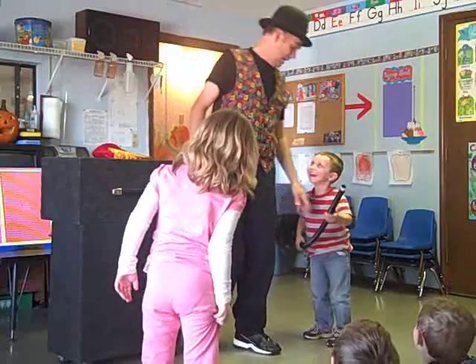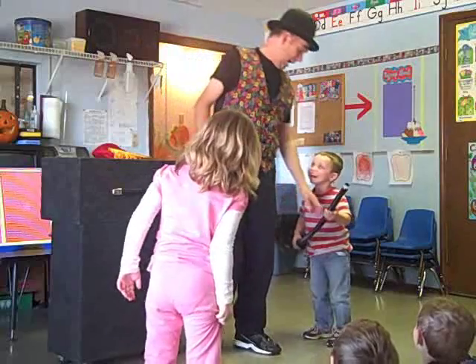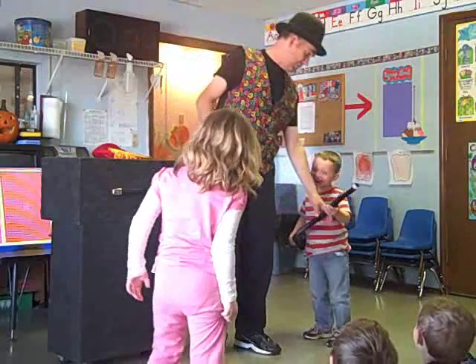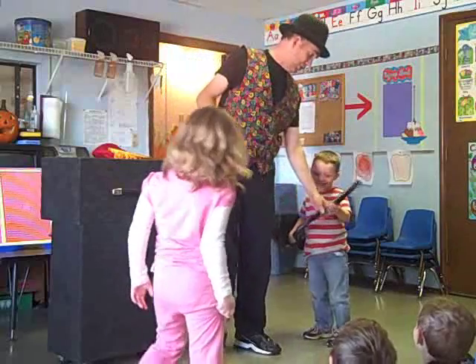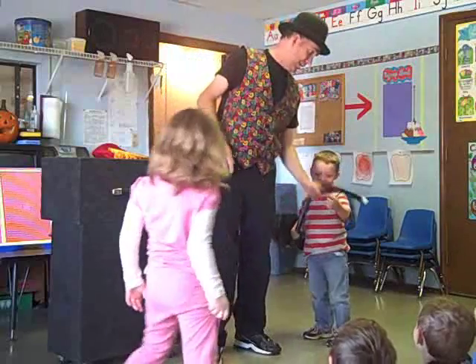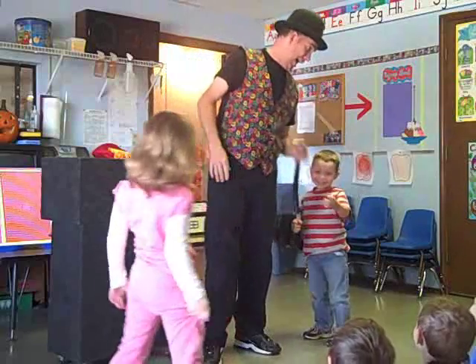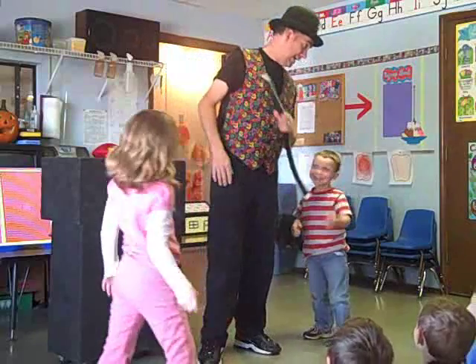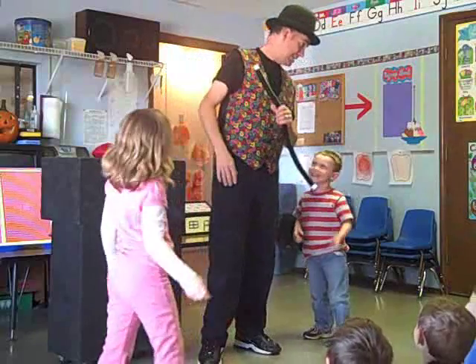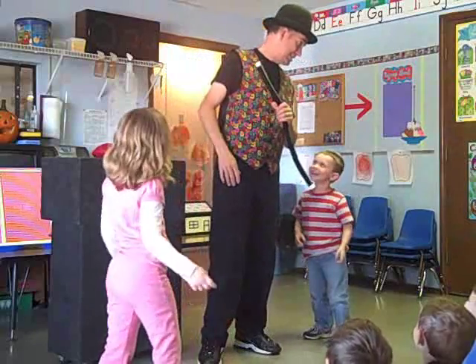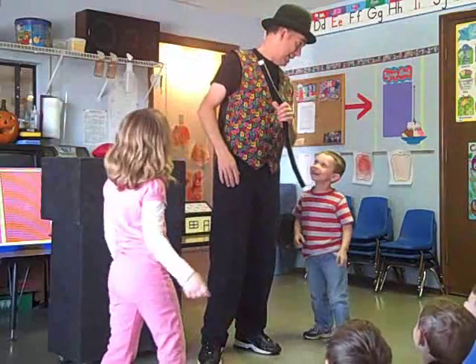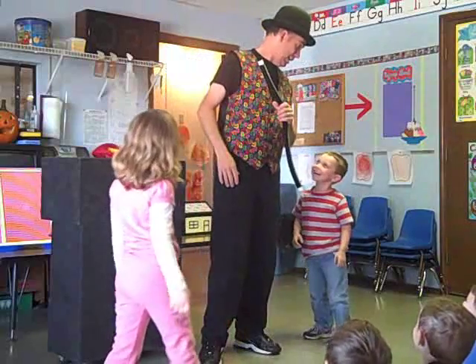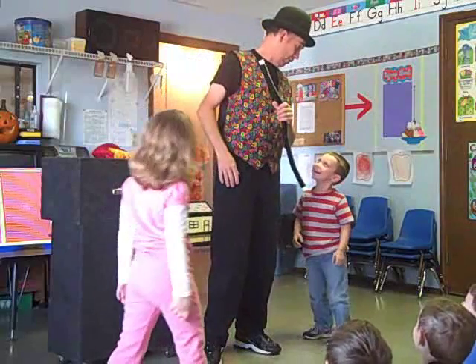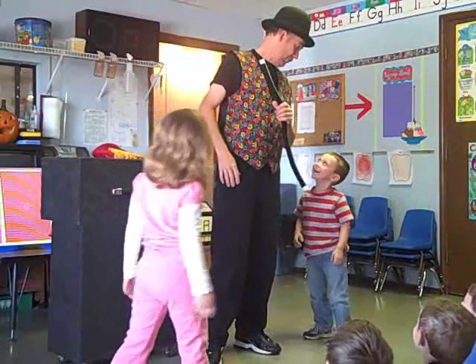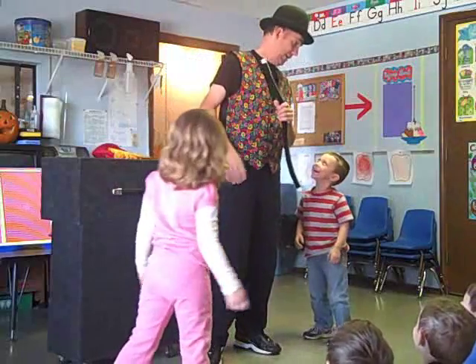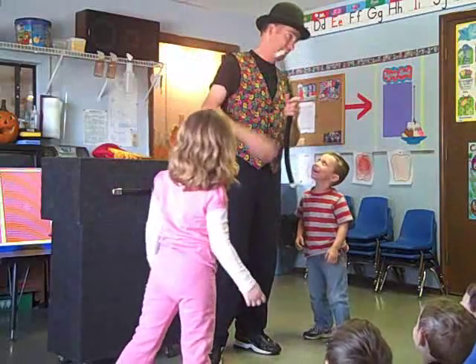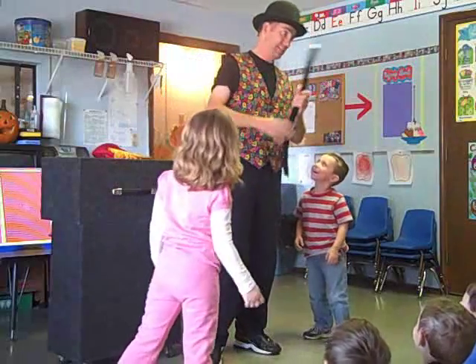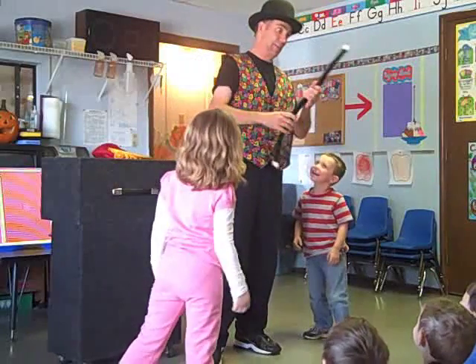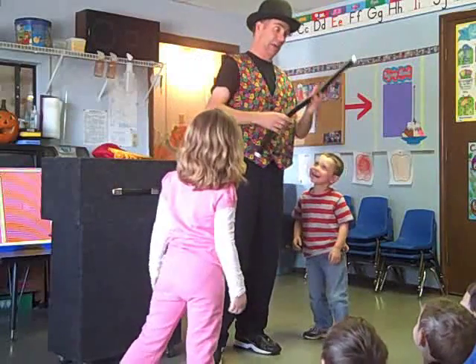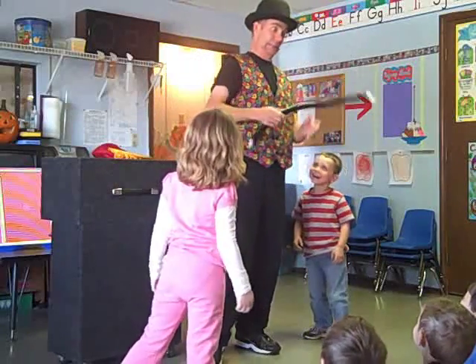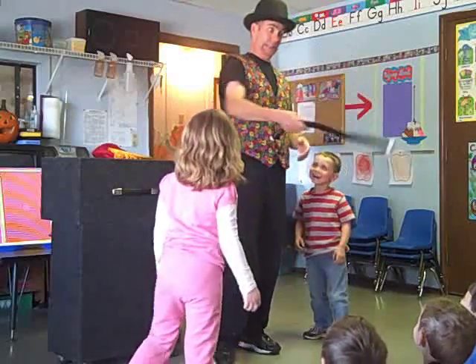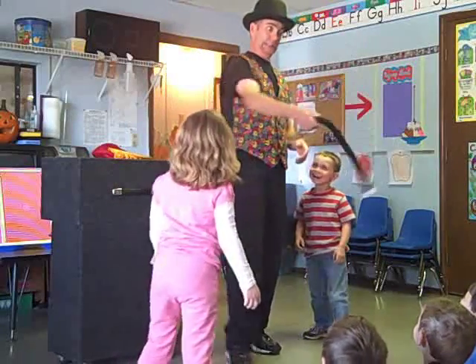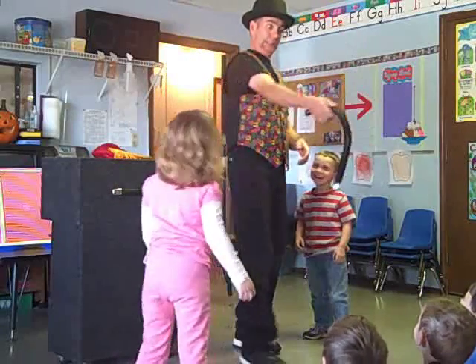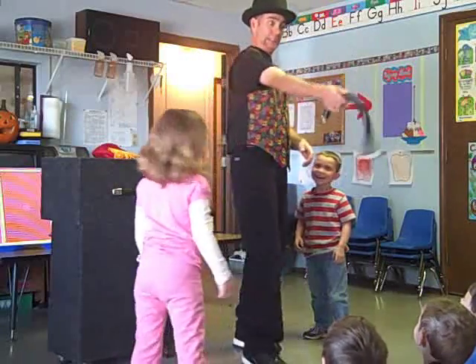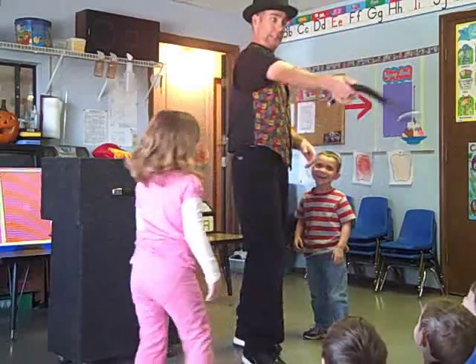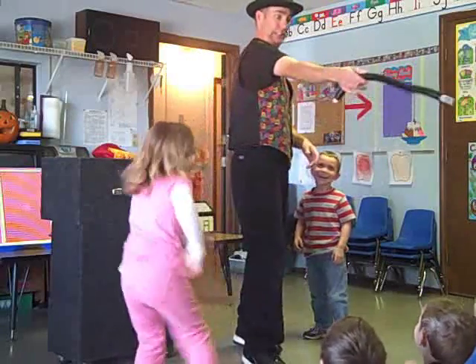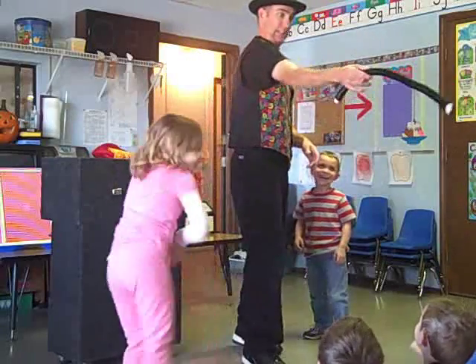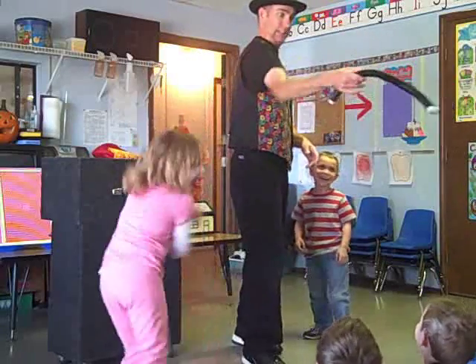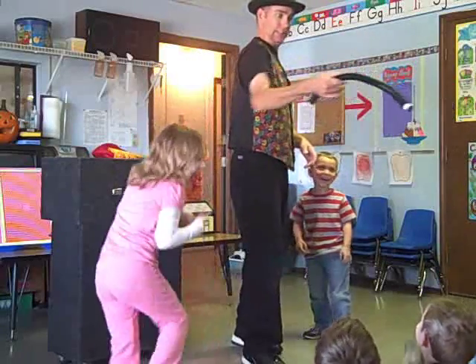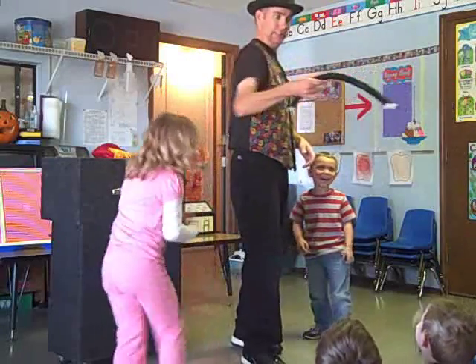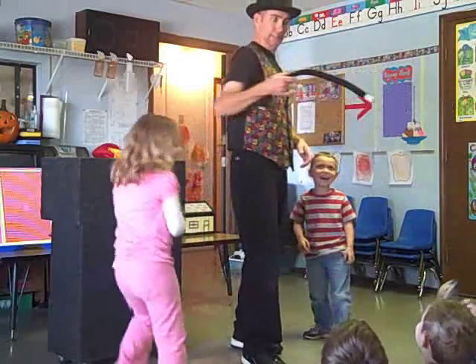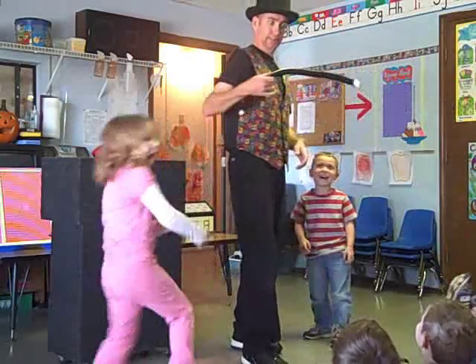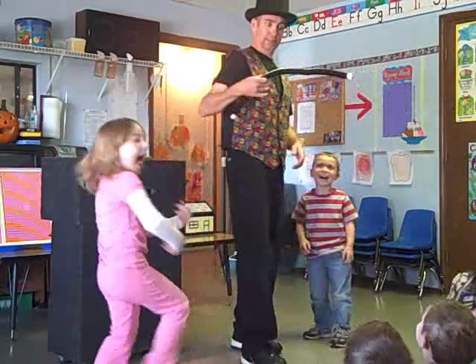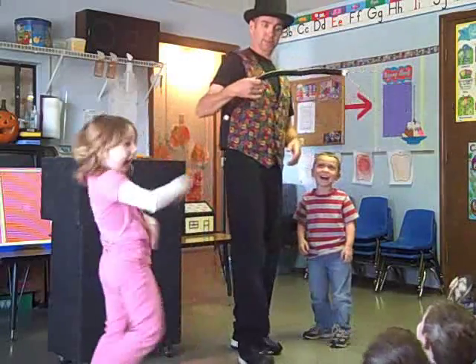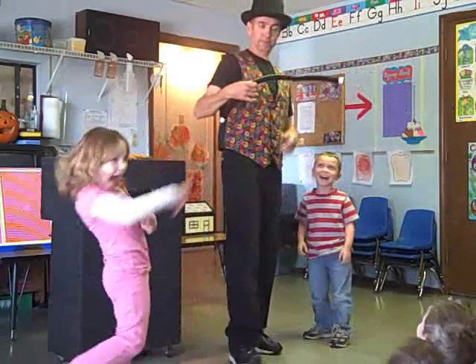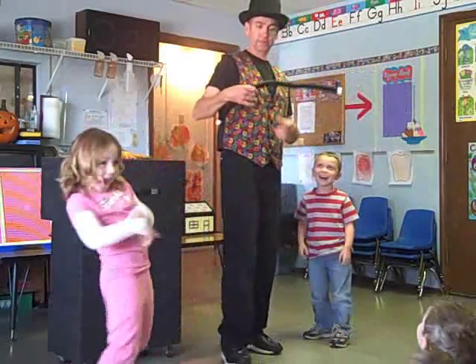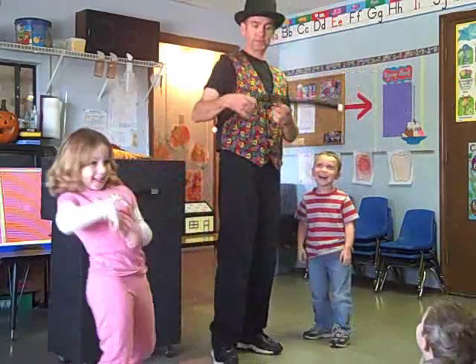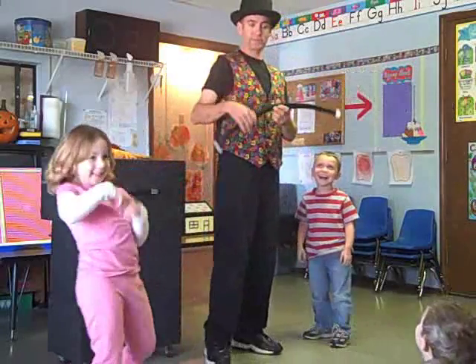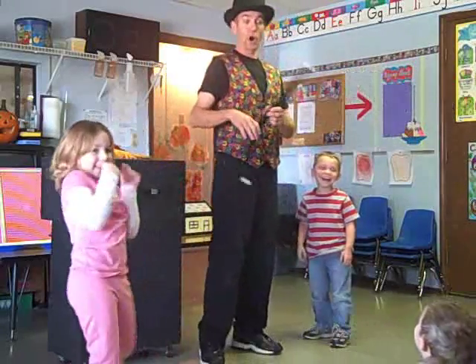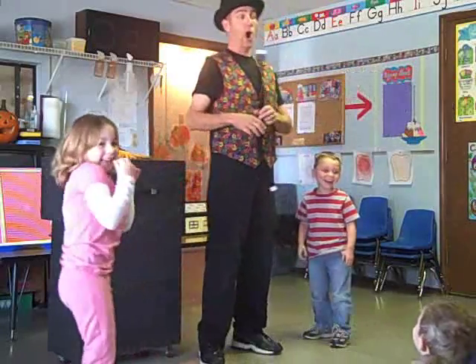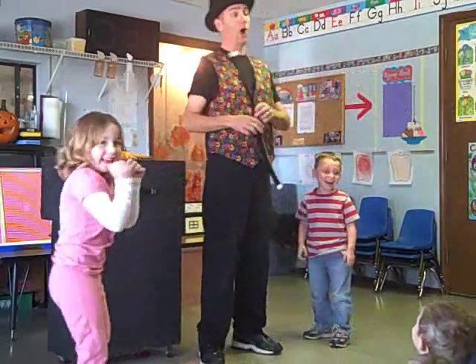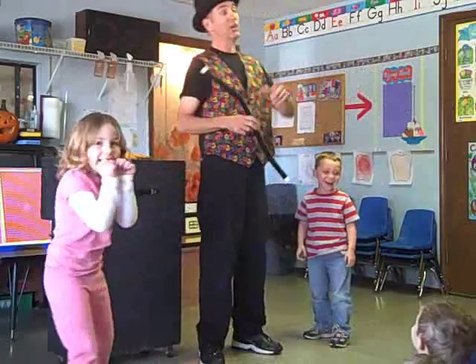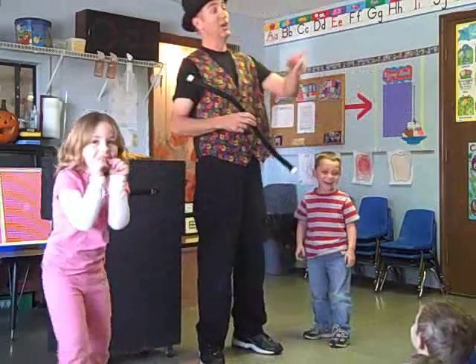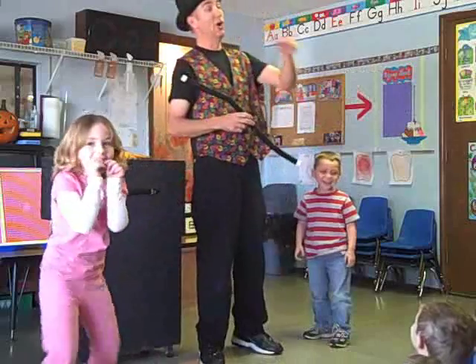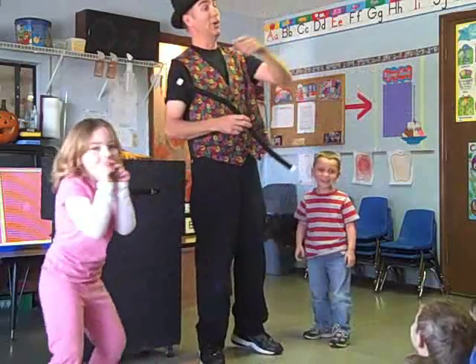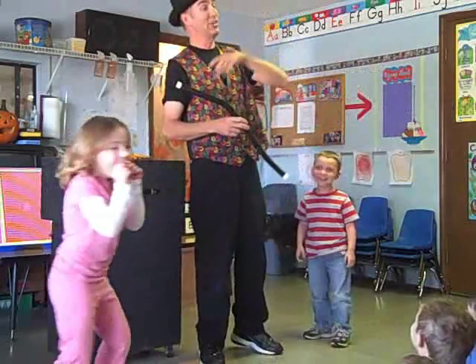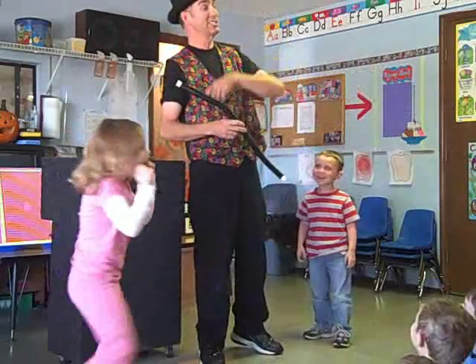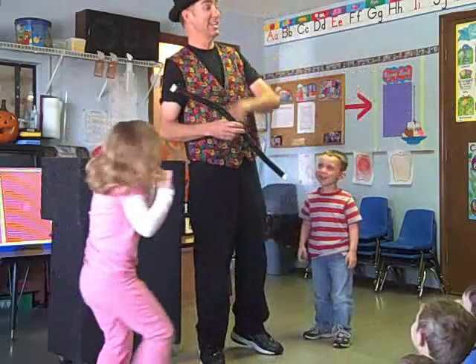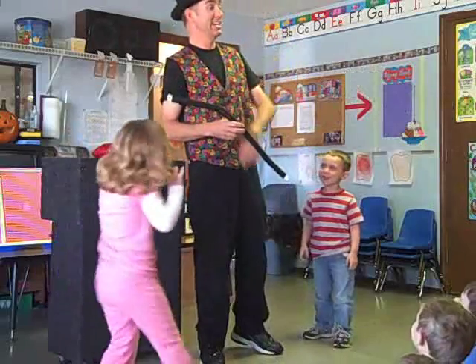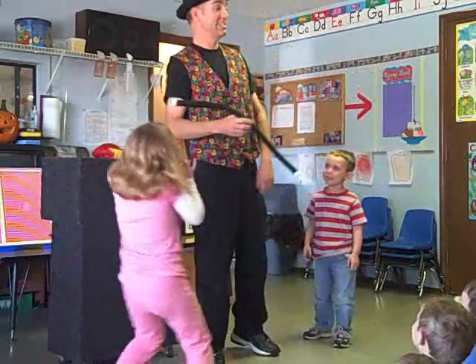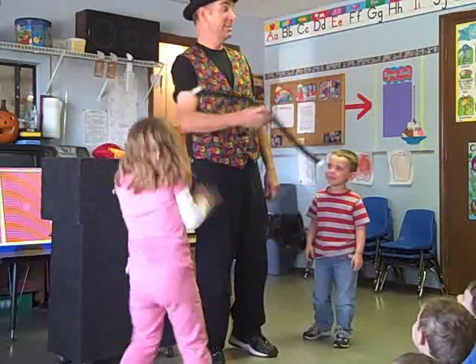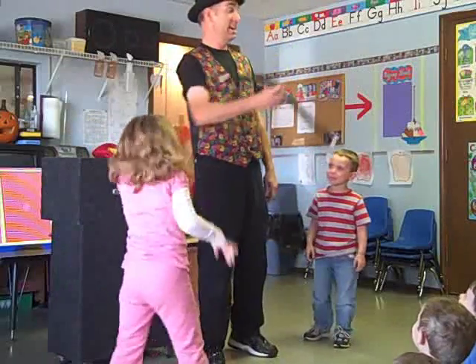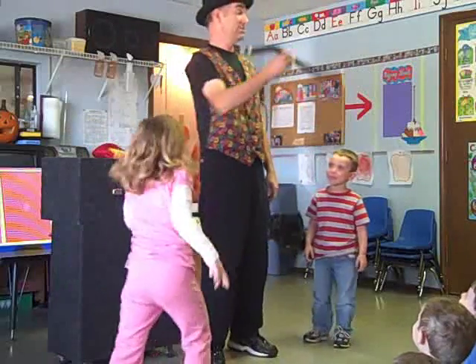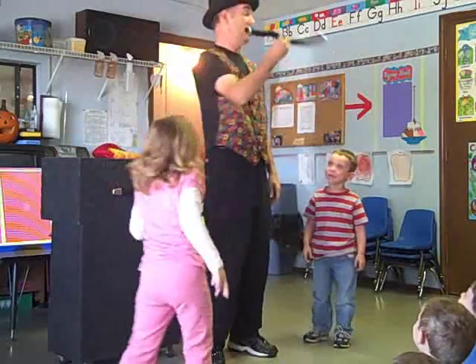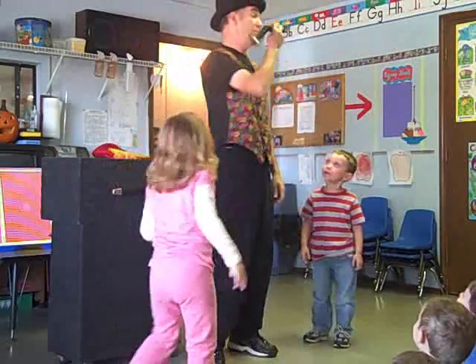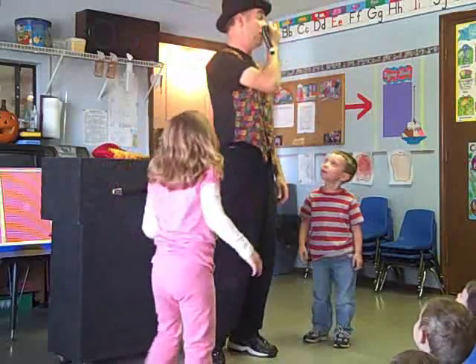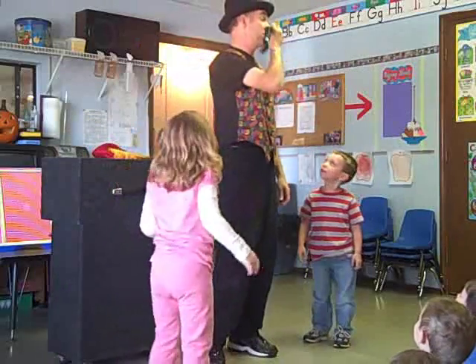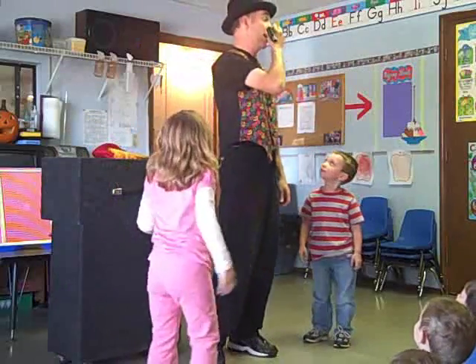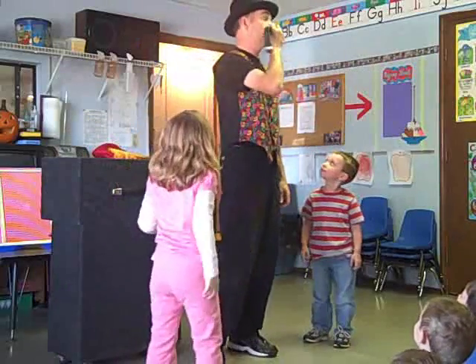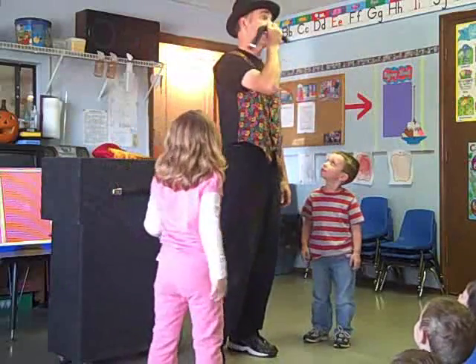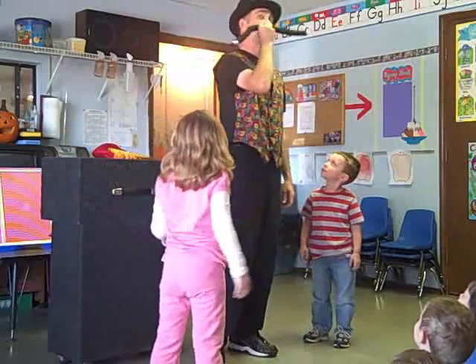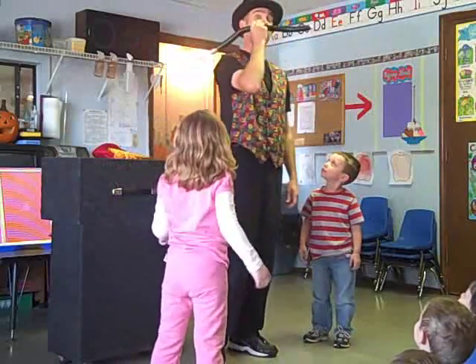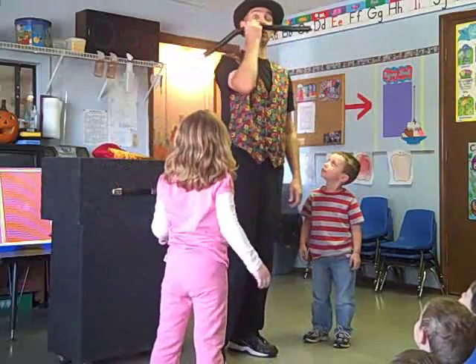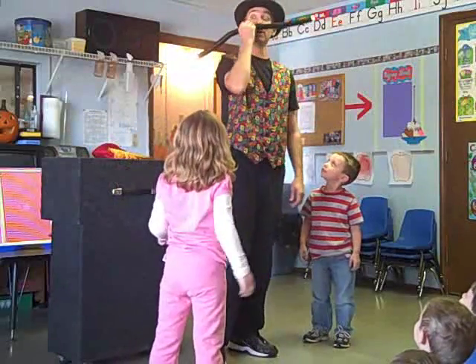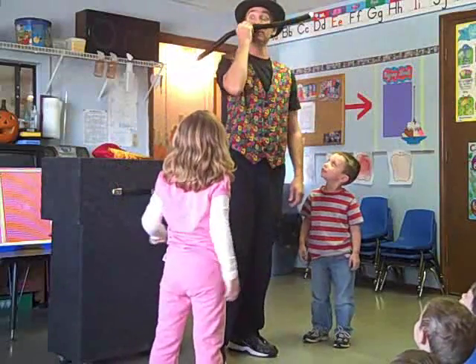I thought you had a snake over there or something. You know what this is? It's my mustache. Hi, everybody.